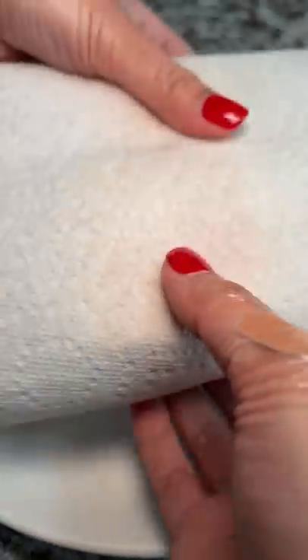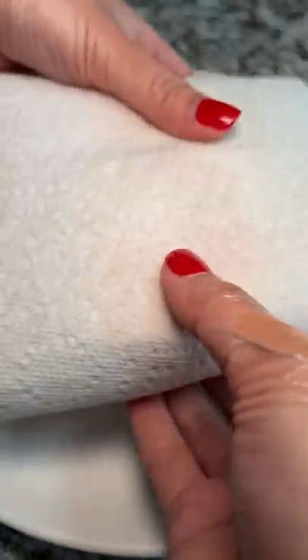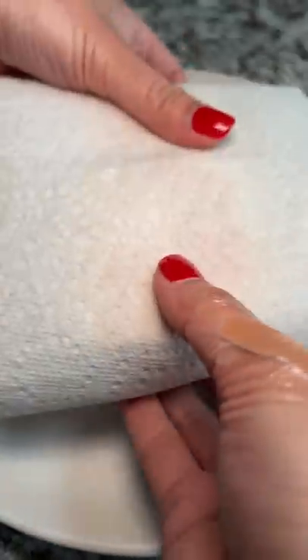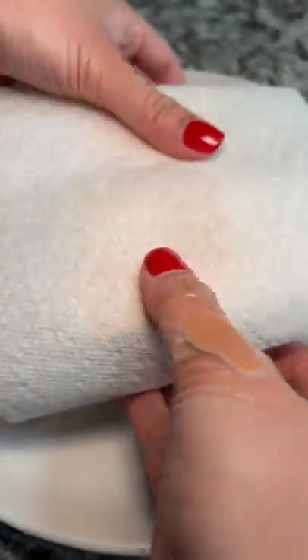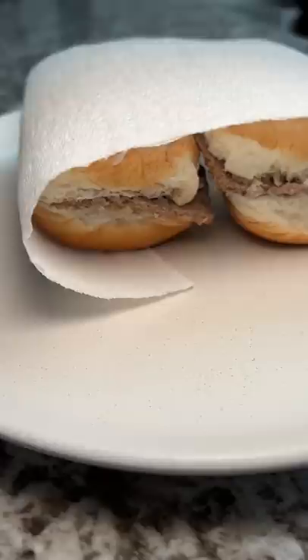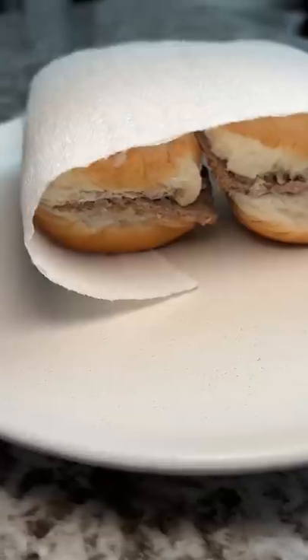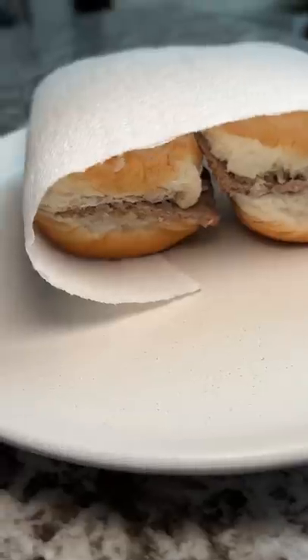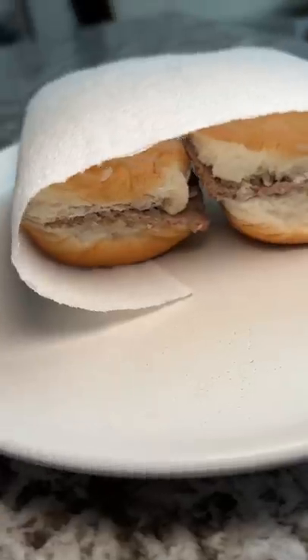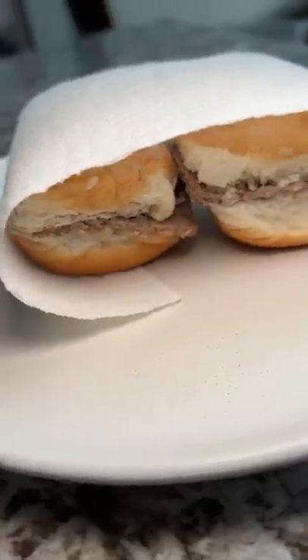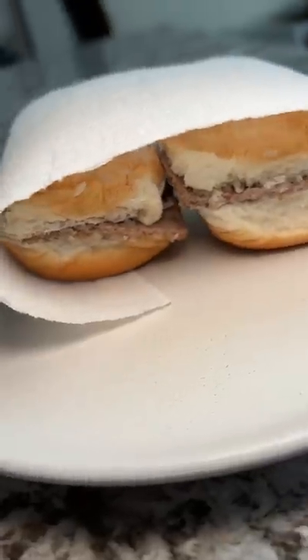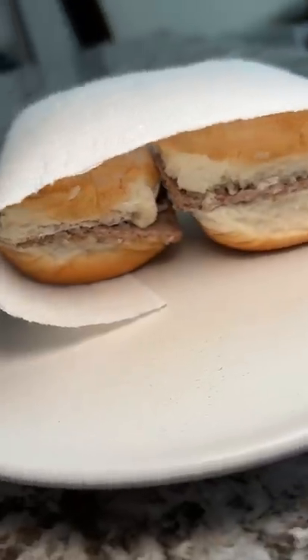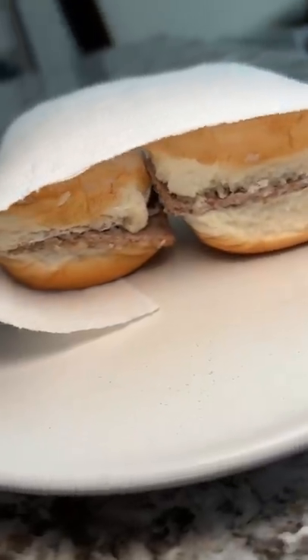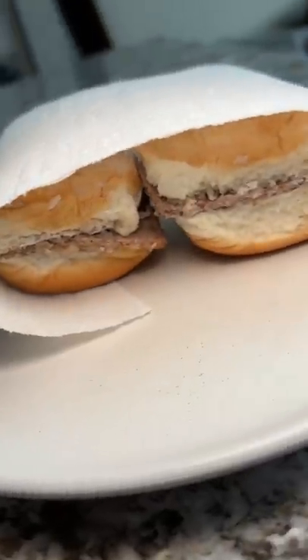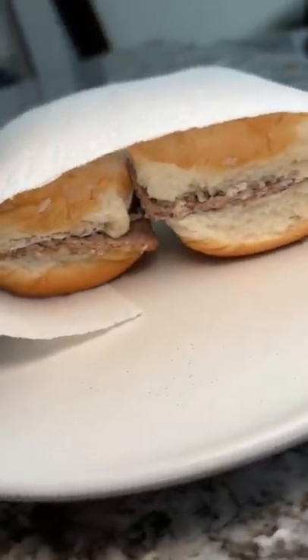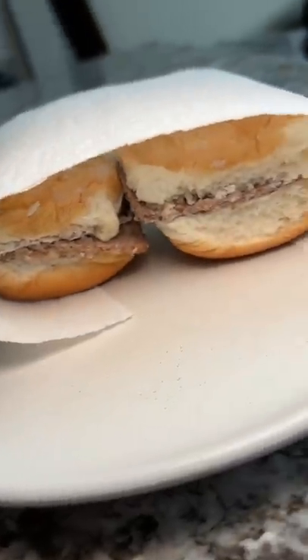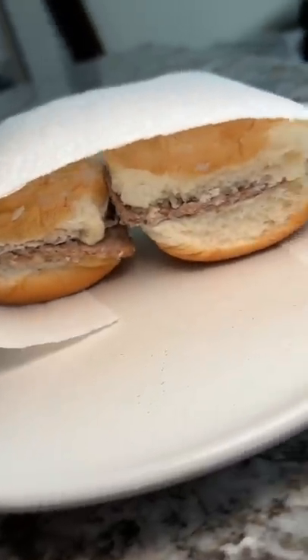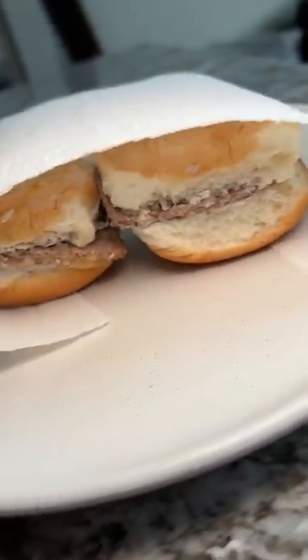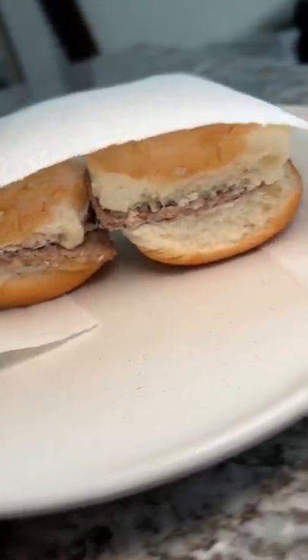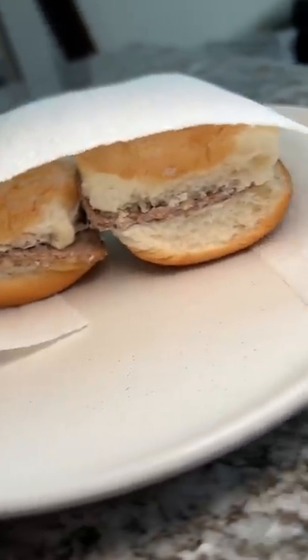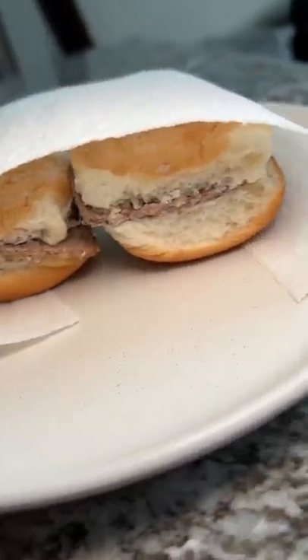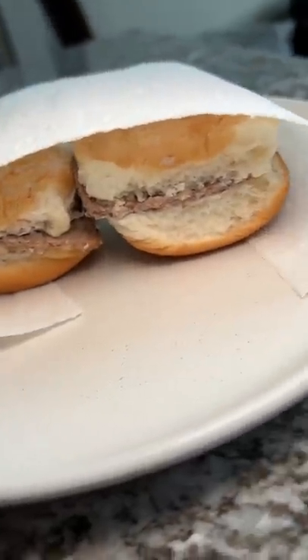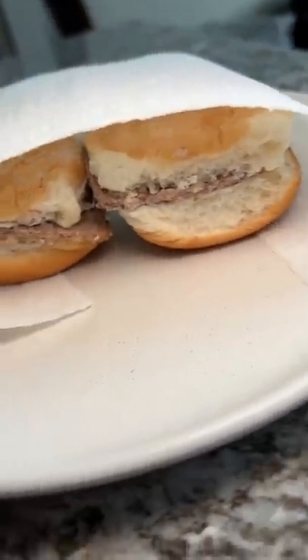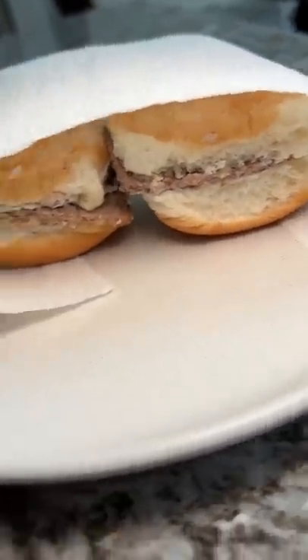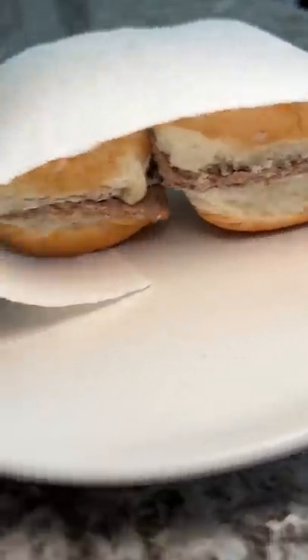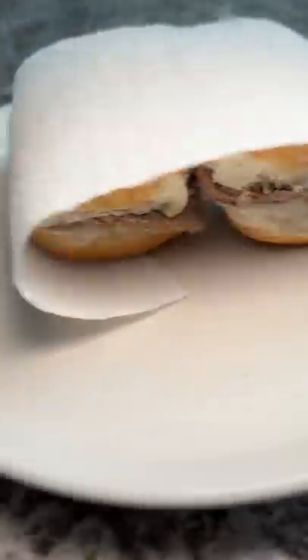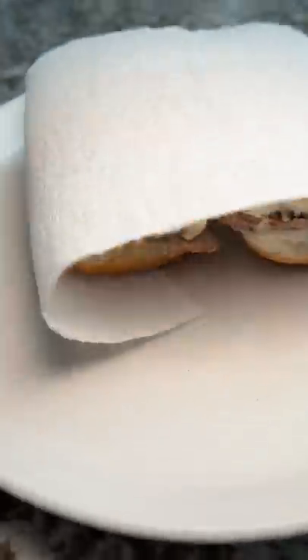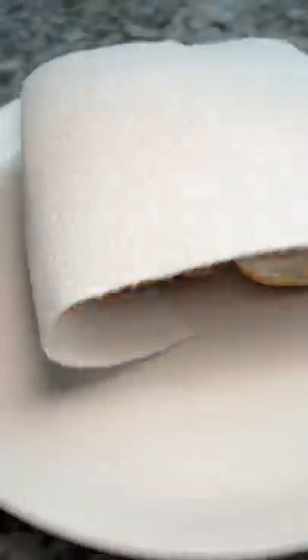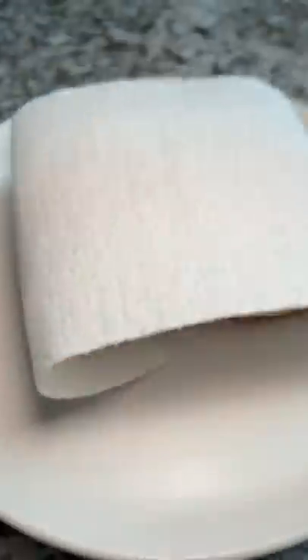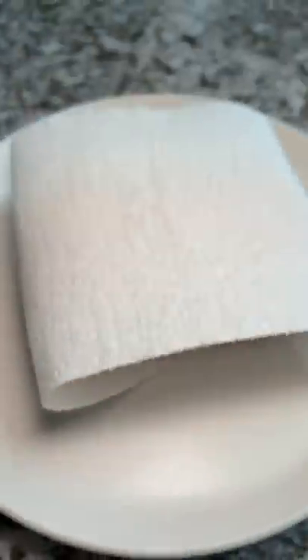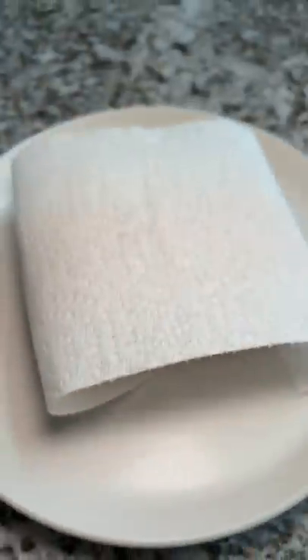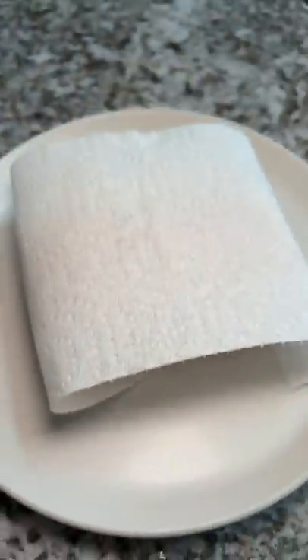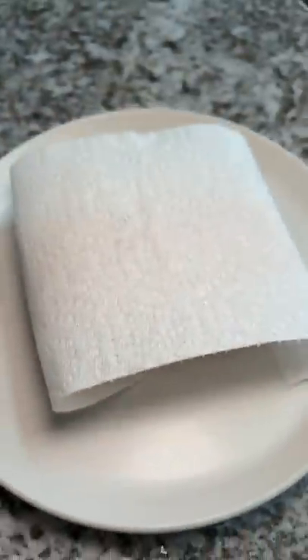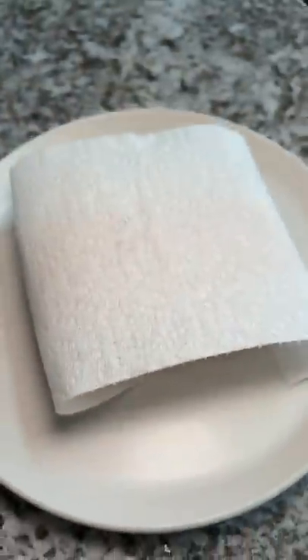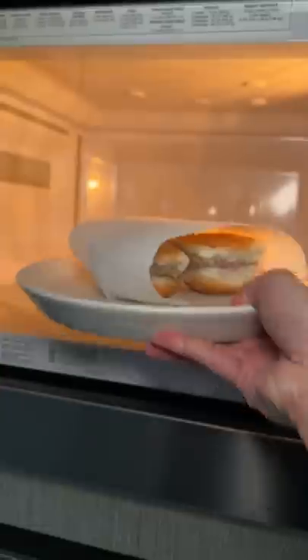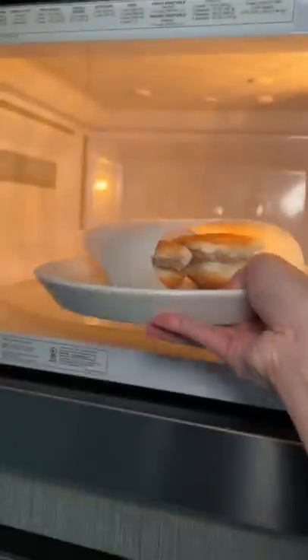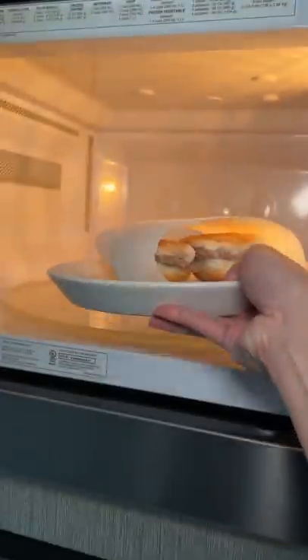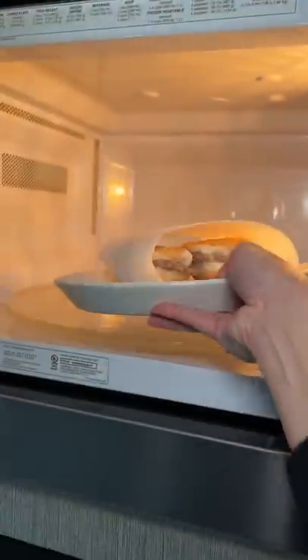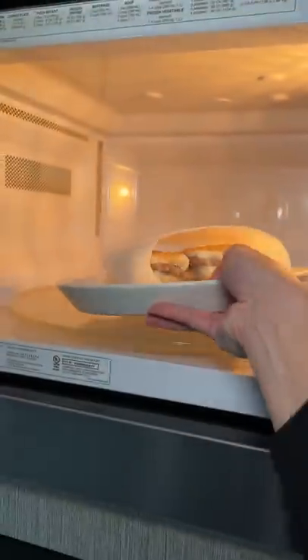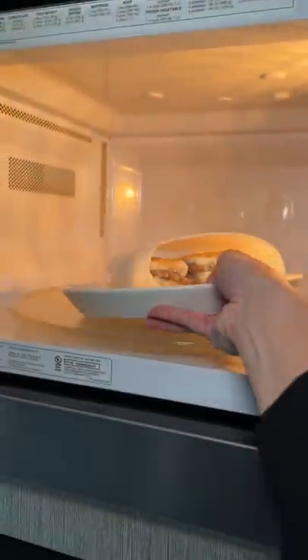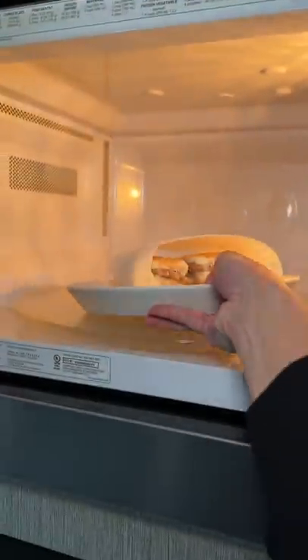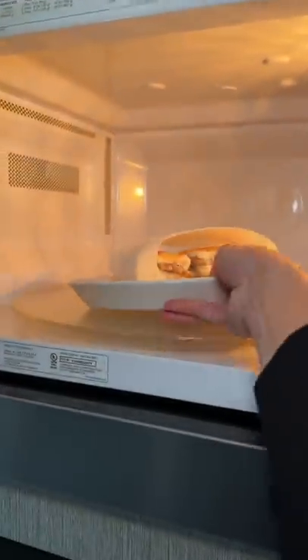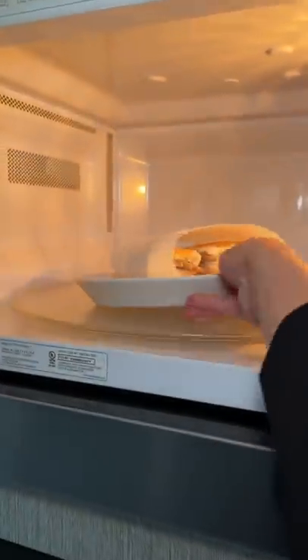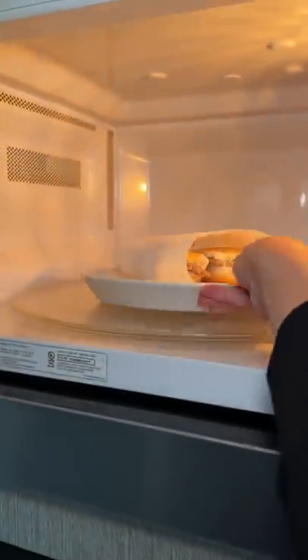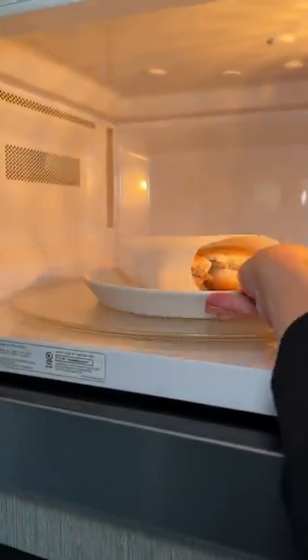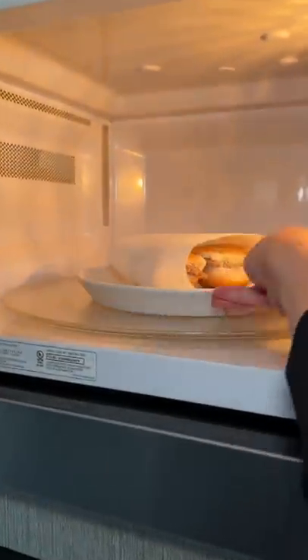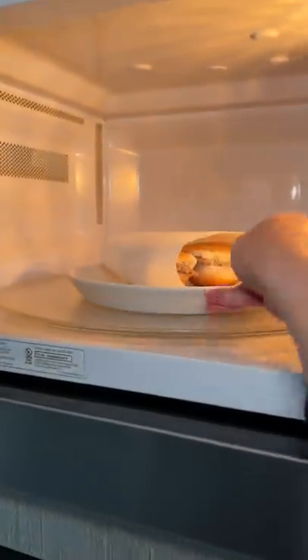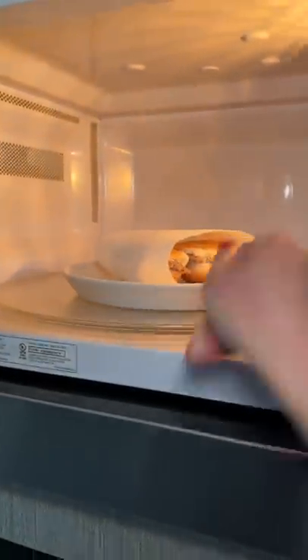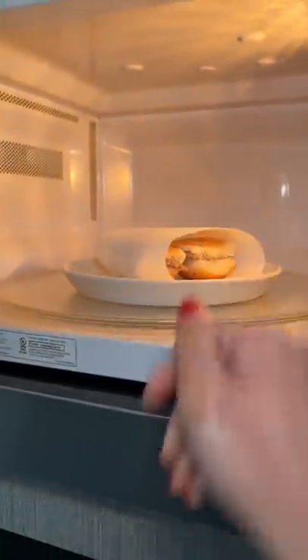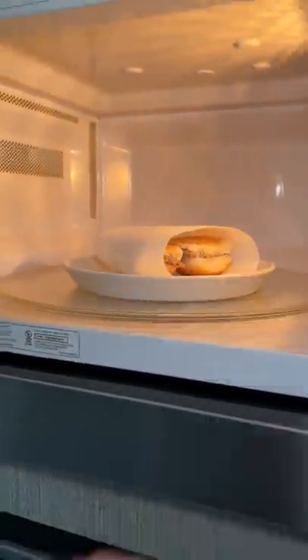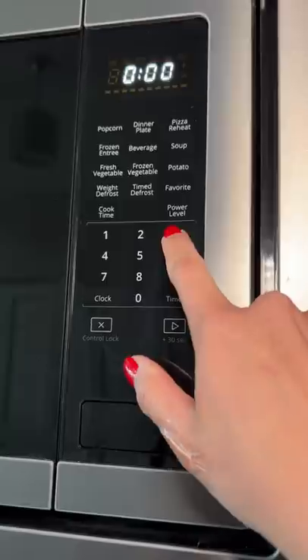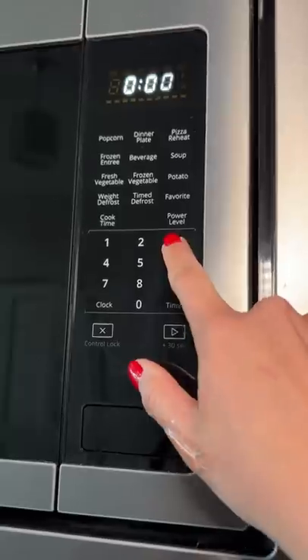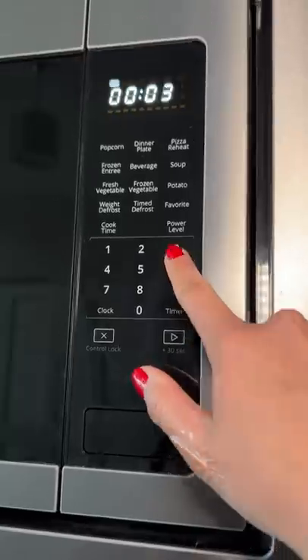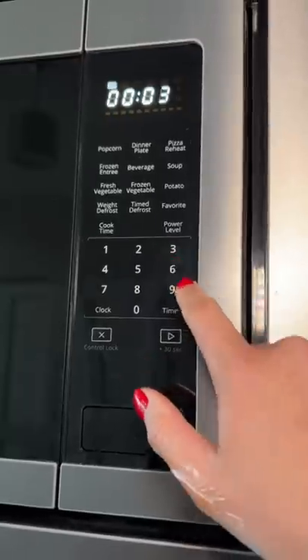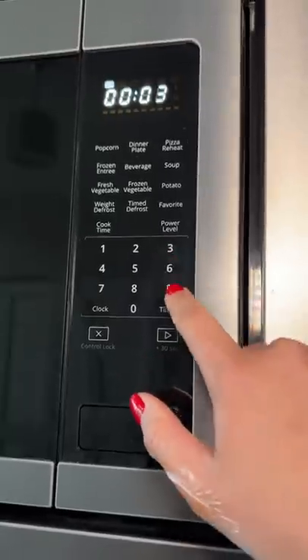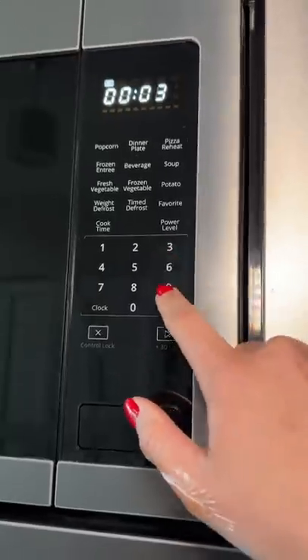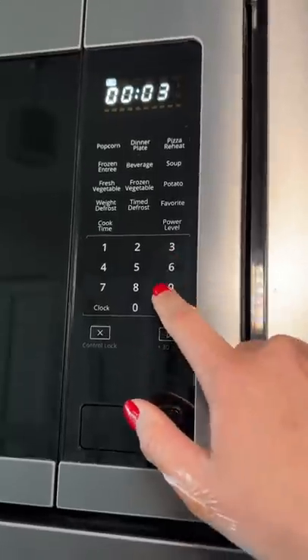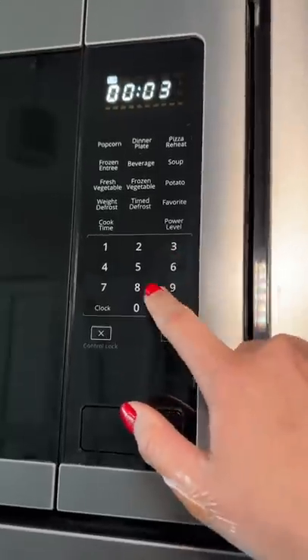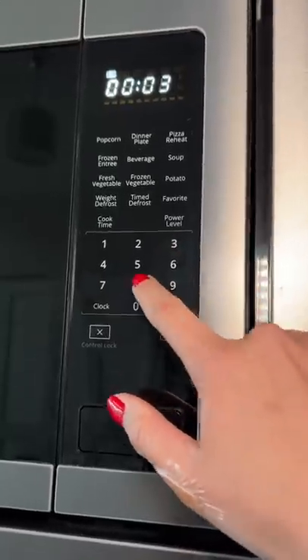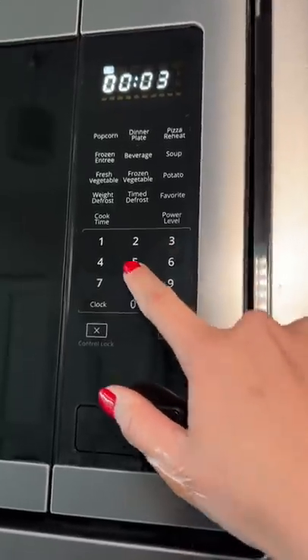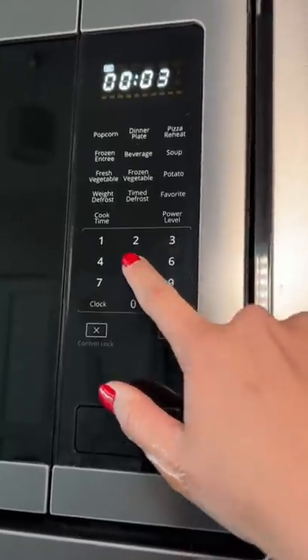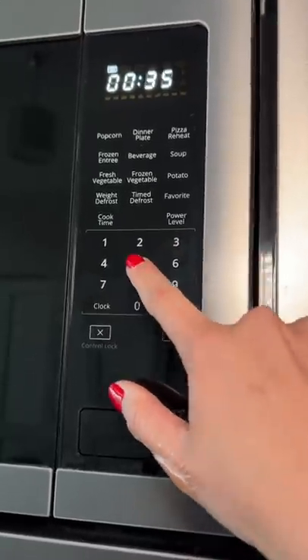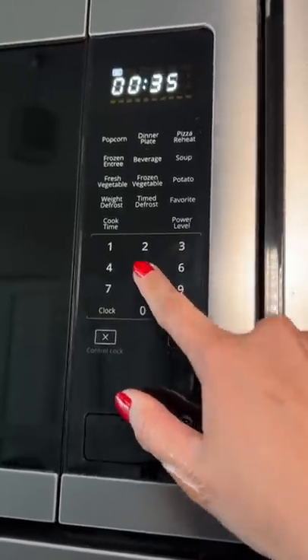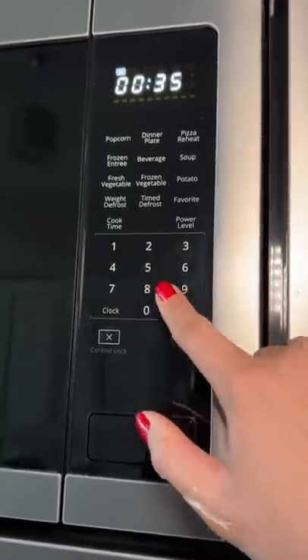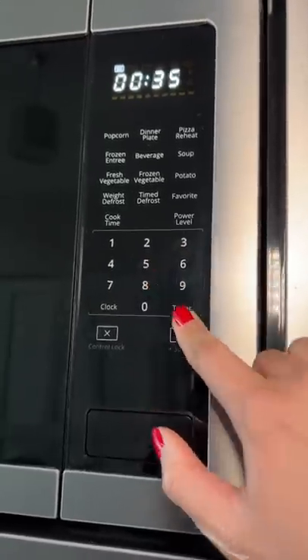I saw these jalapeño cheese versions at the store and picked them up since I haven't tried this one. The instructions are kind of funny to me with how specific they are.